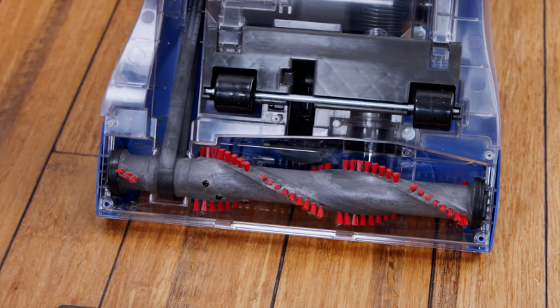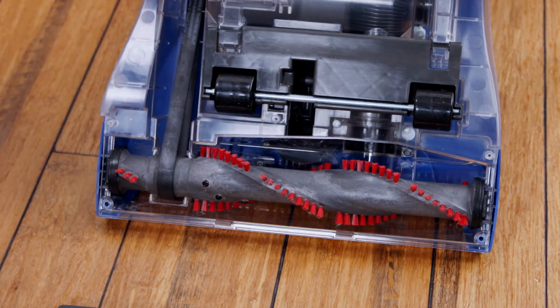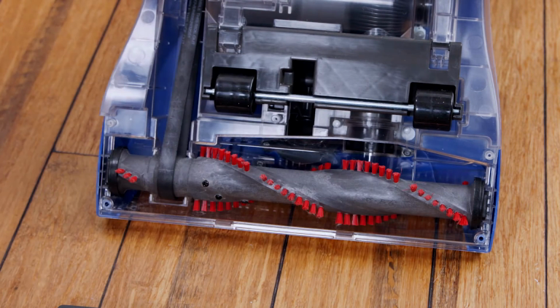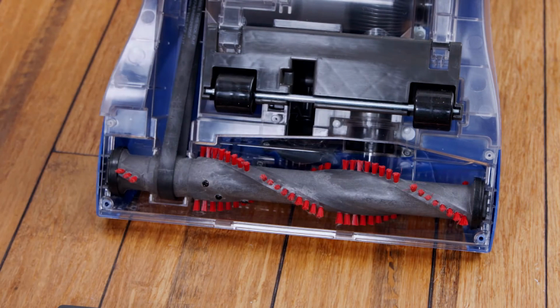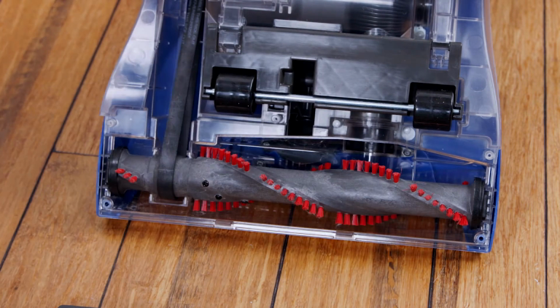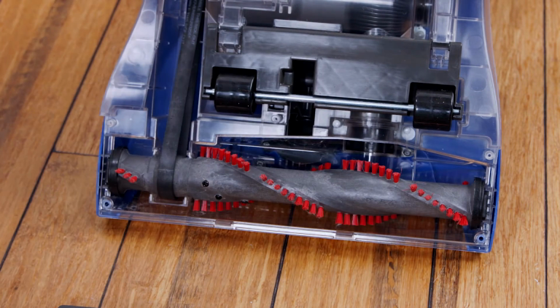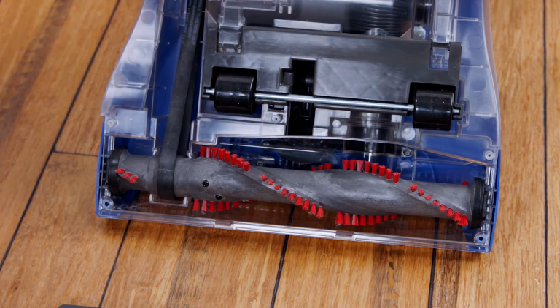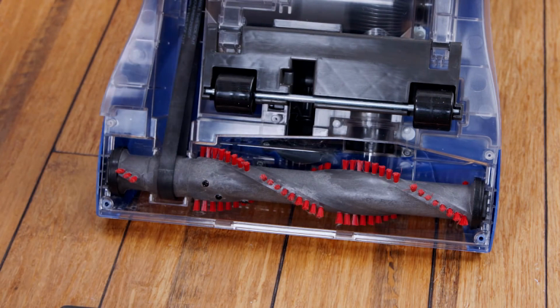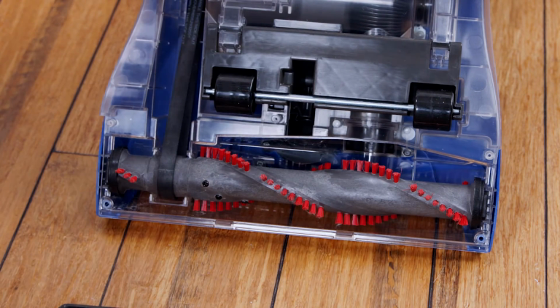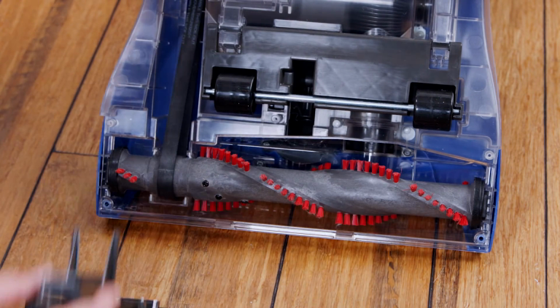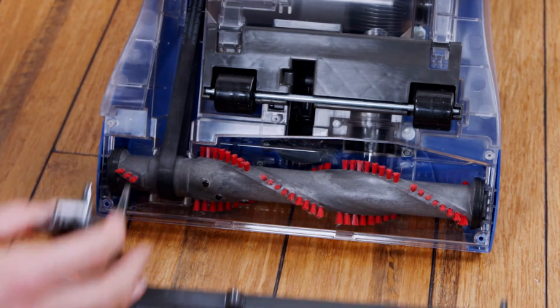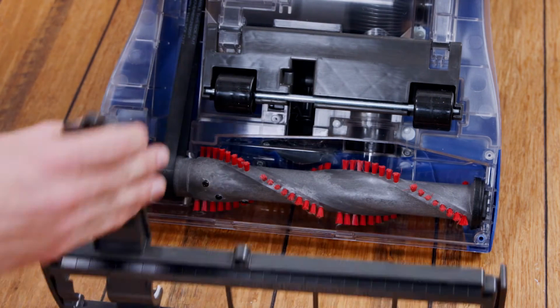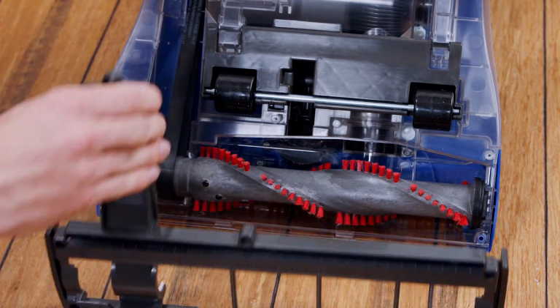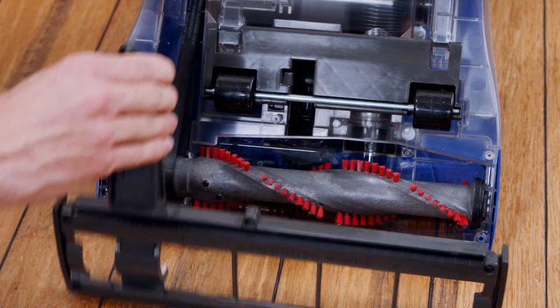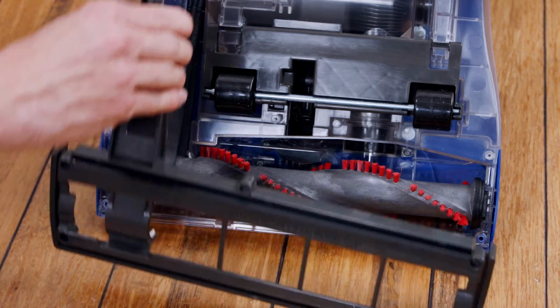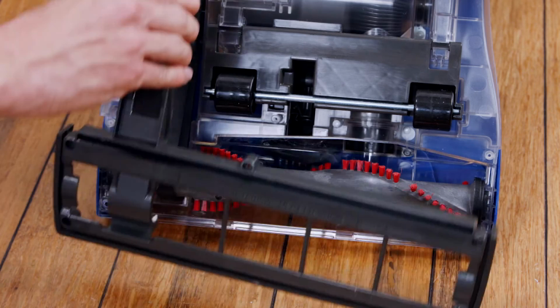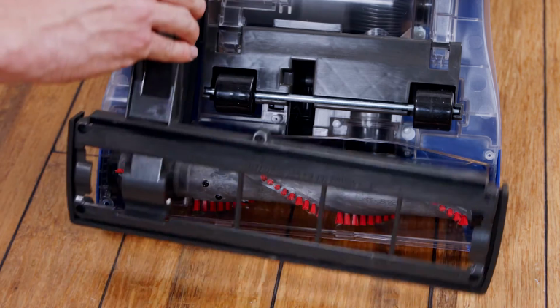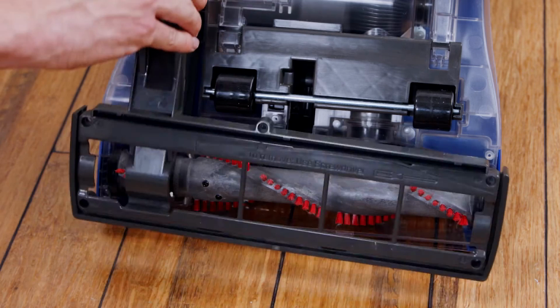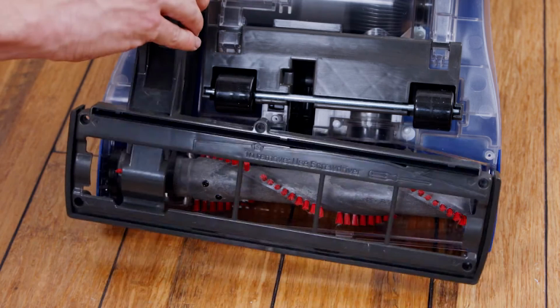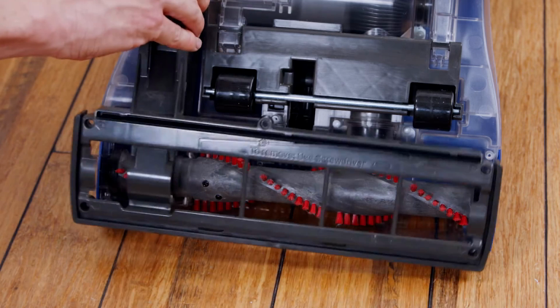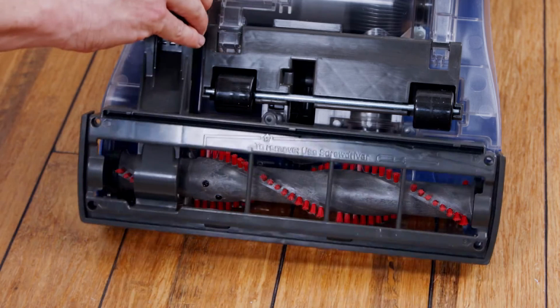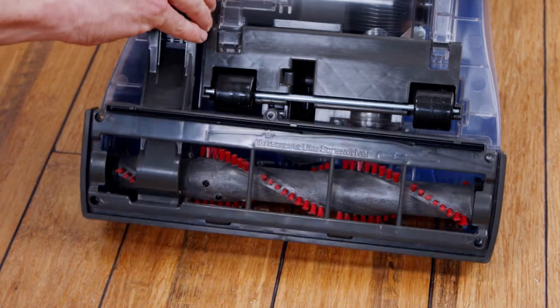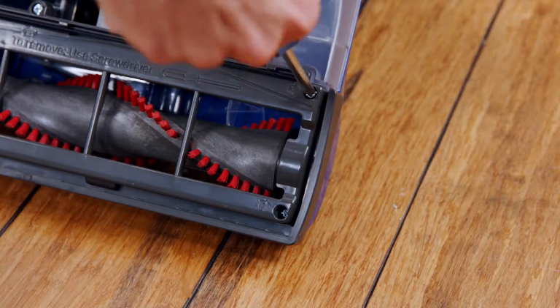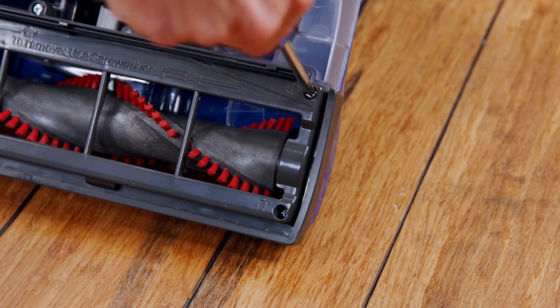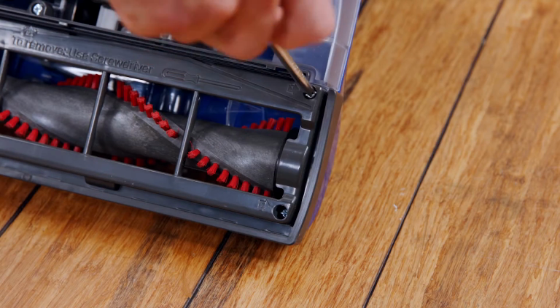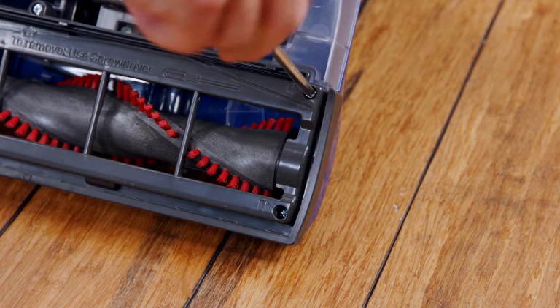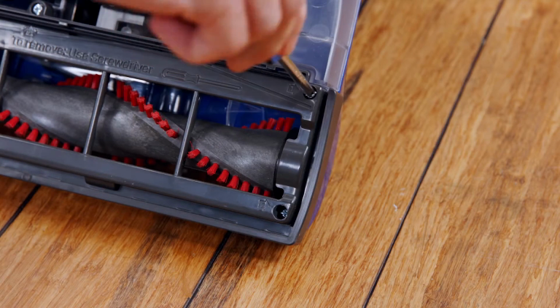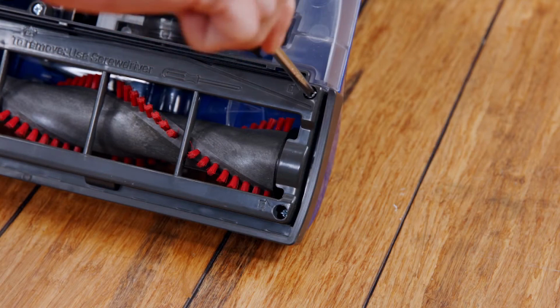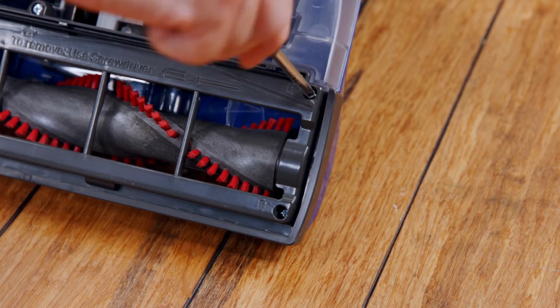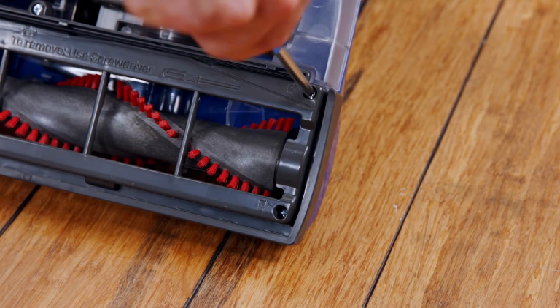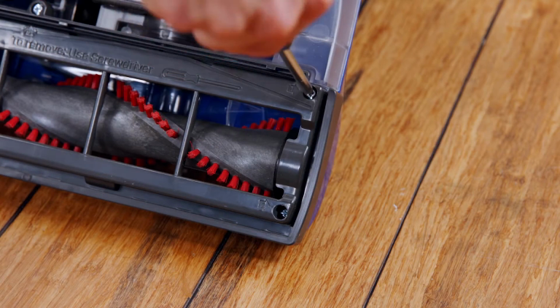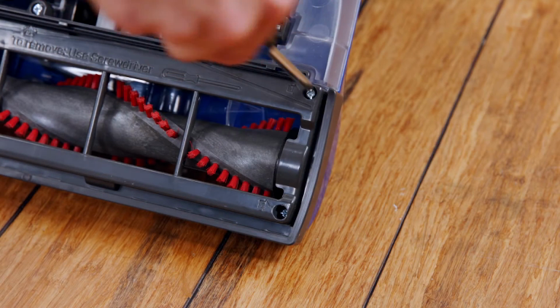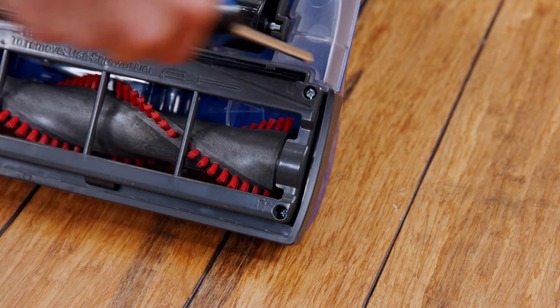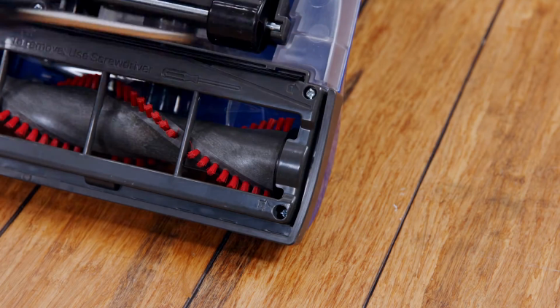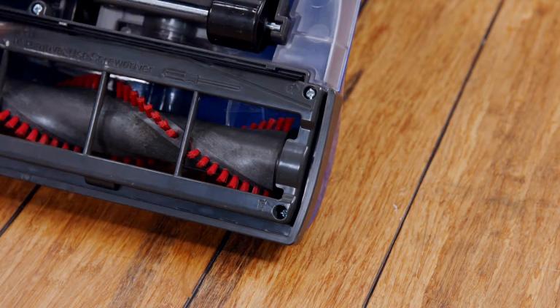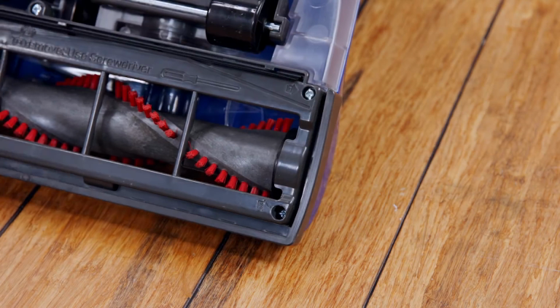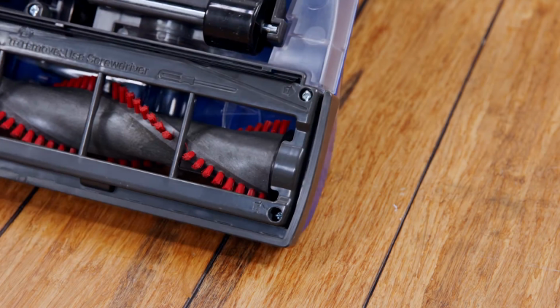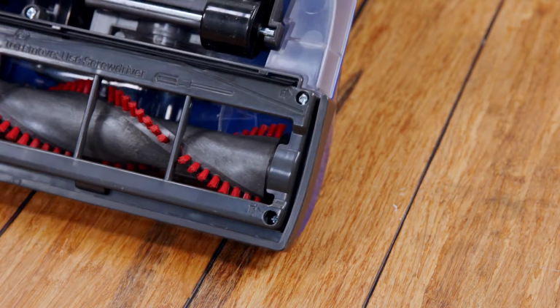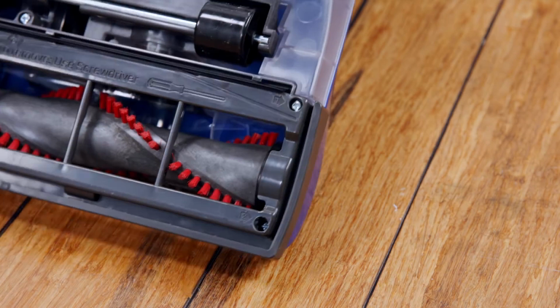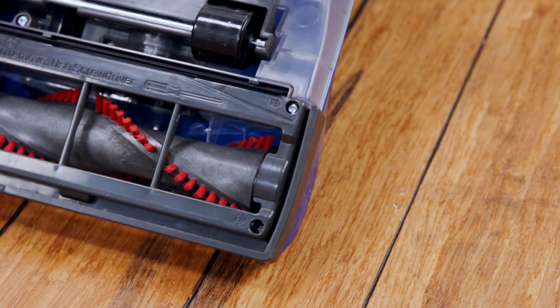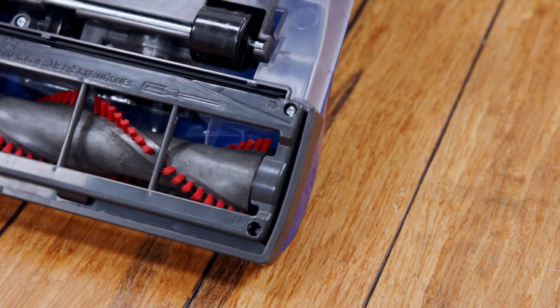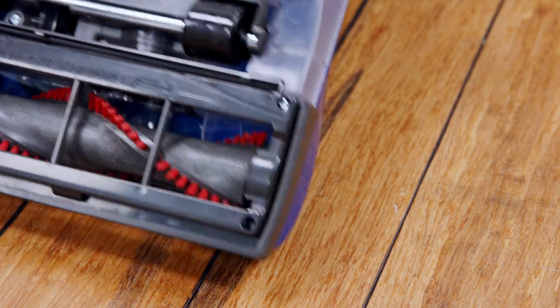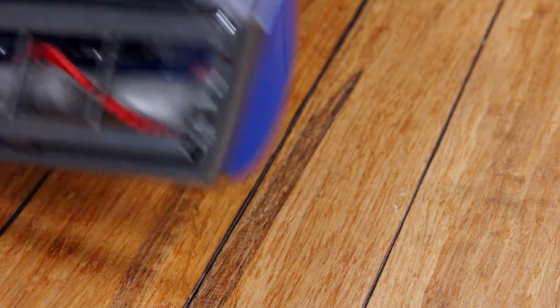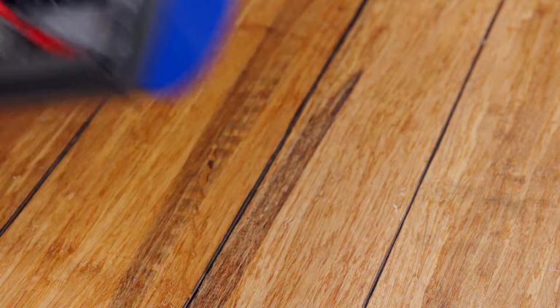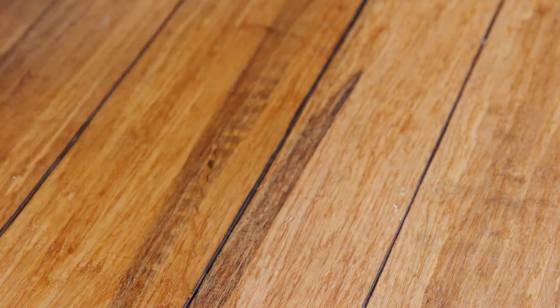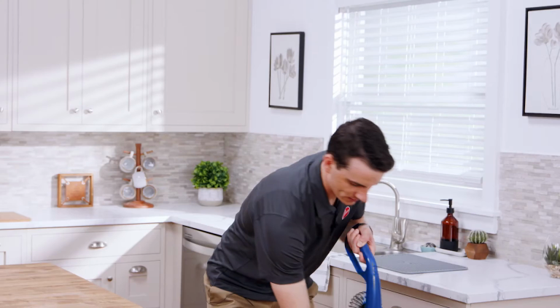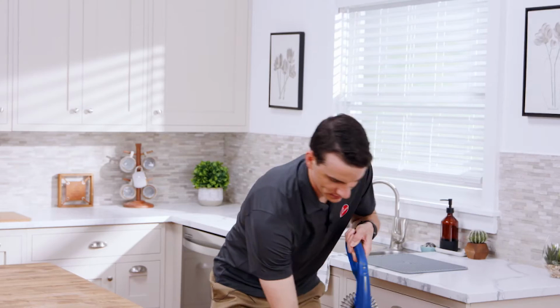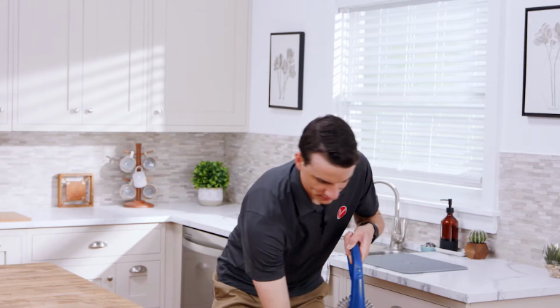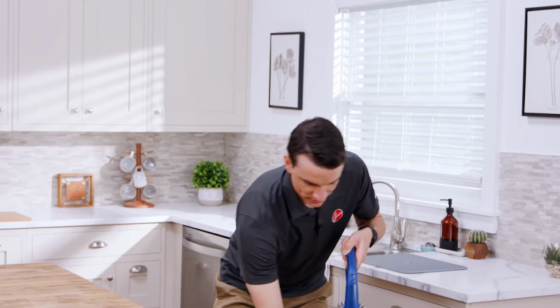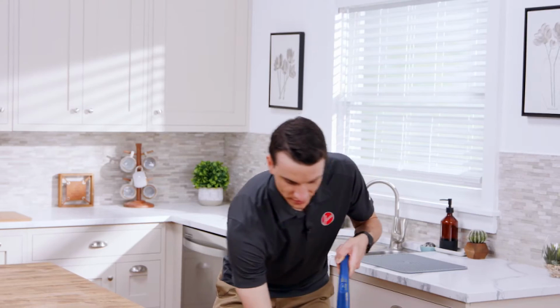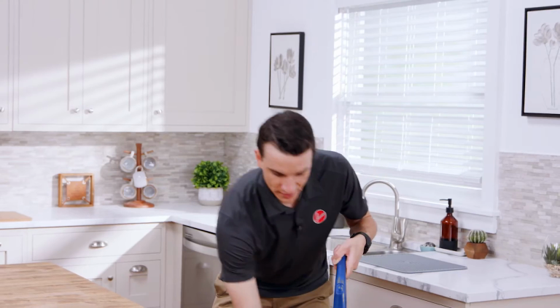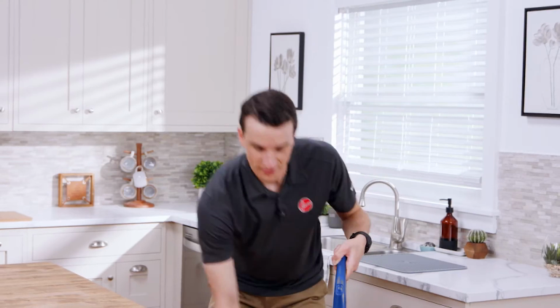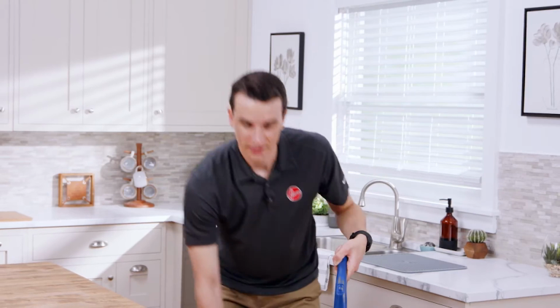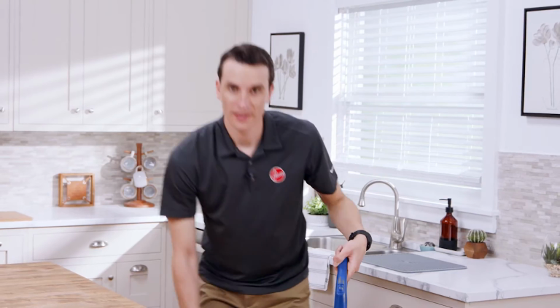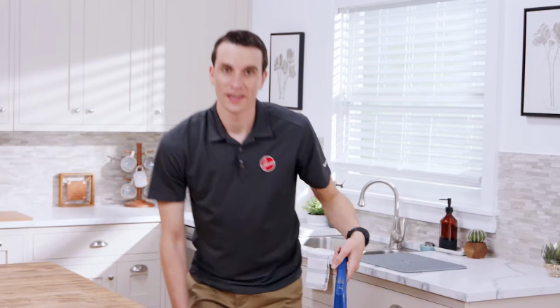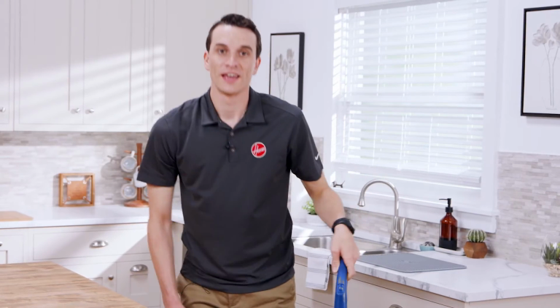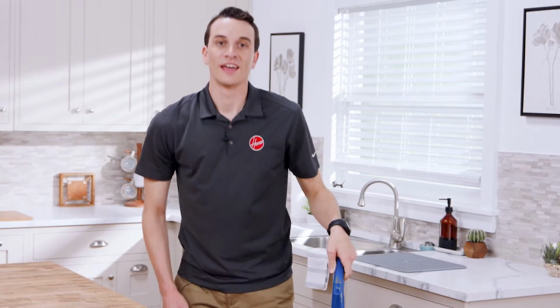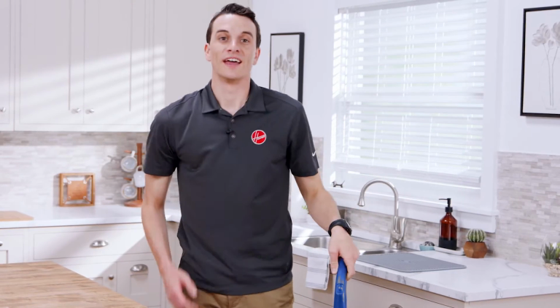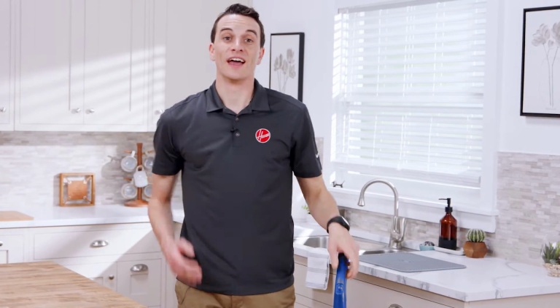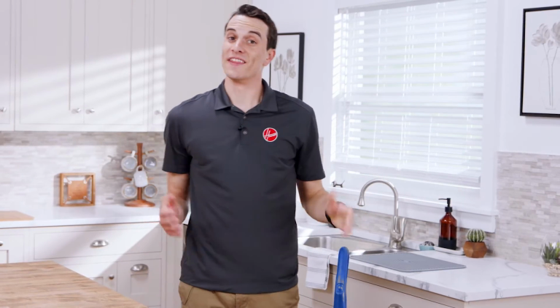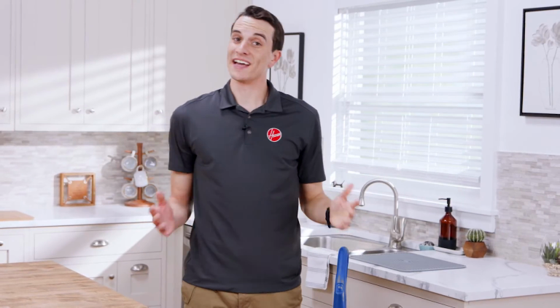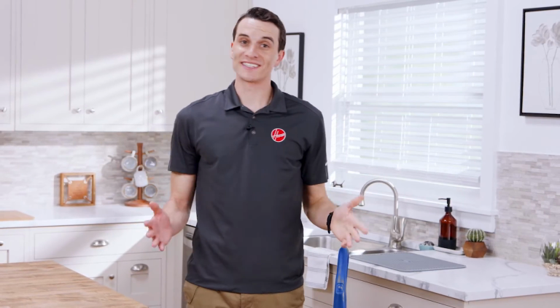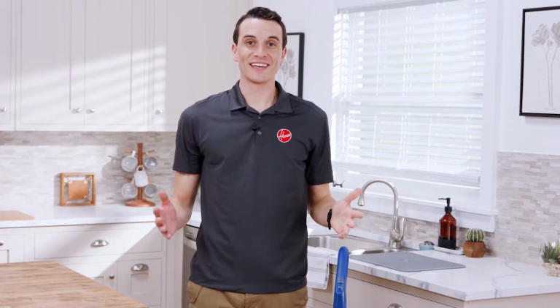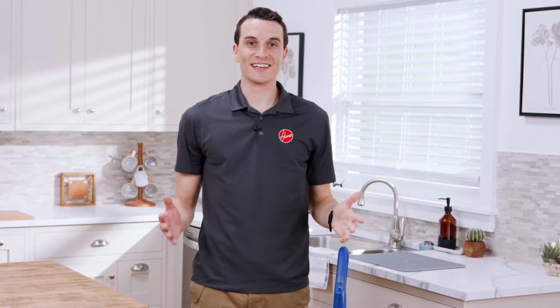Lastly, put the base plate back on and re-secure it with the six screws. And that's it.